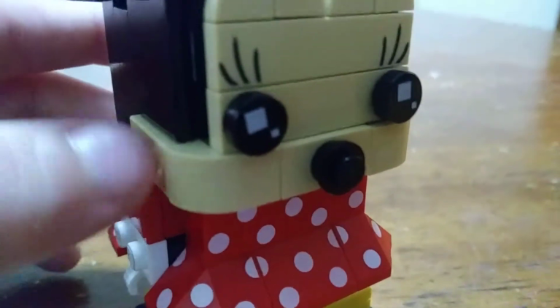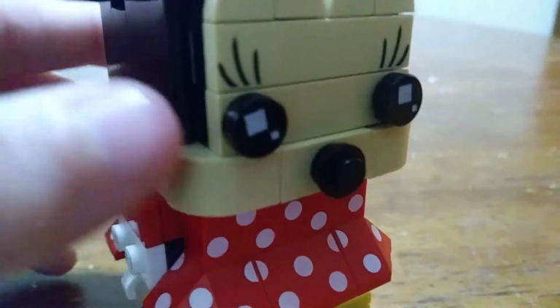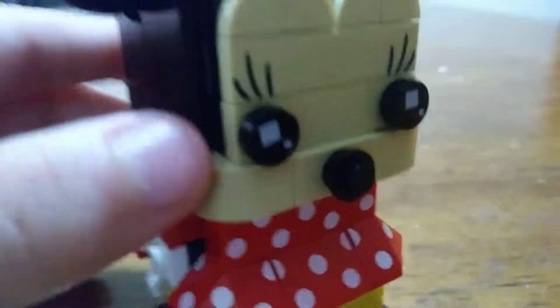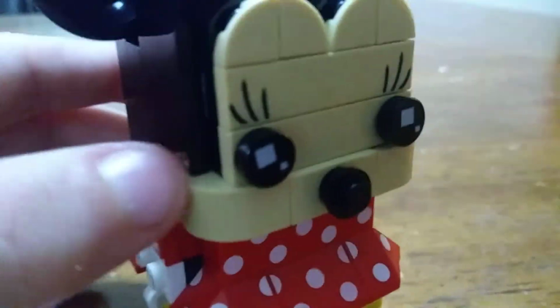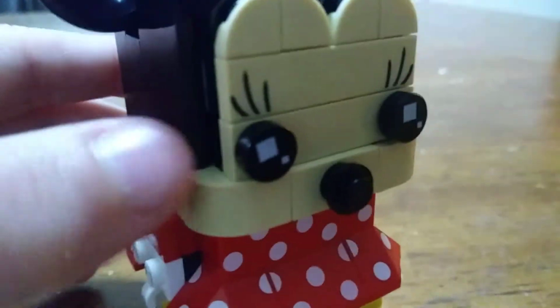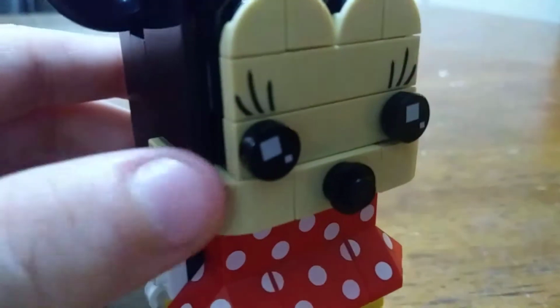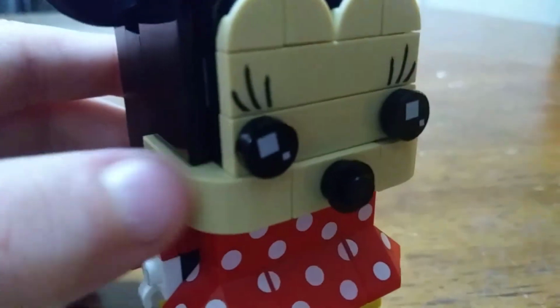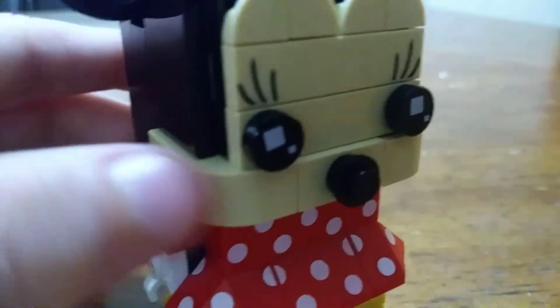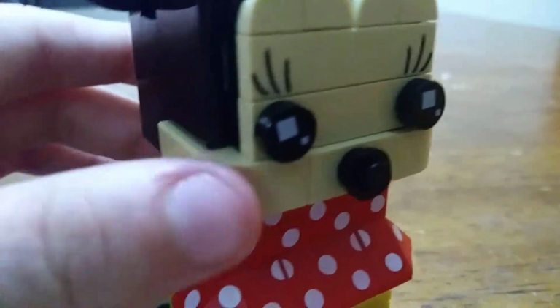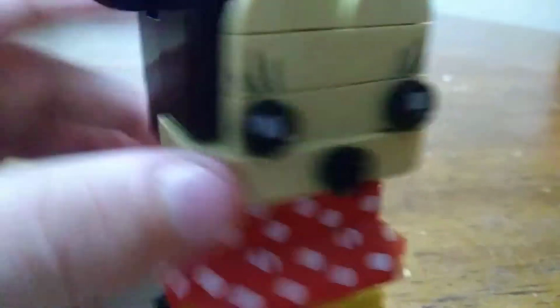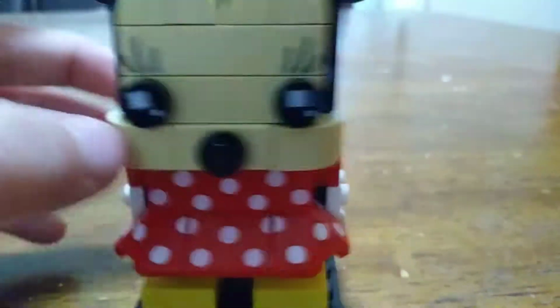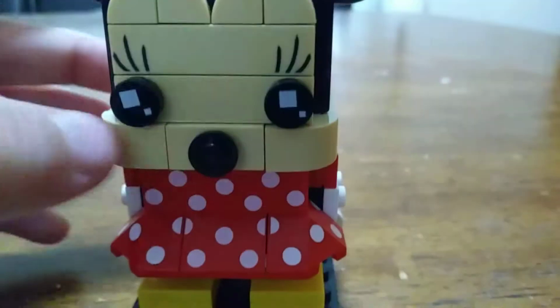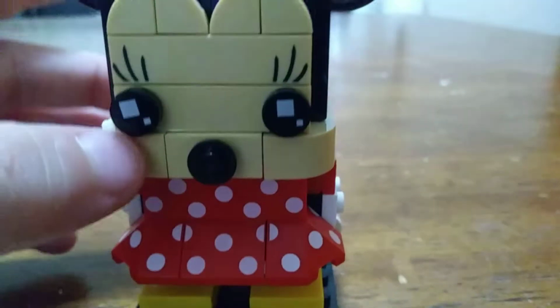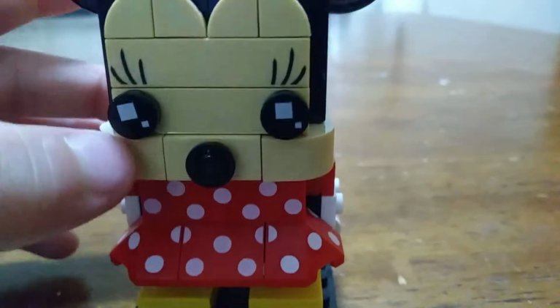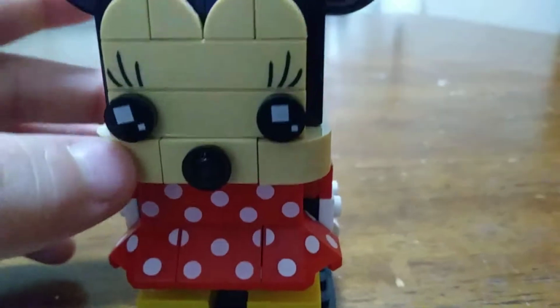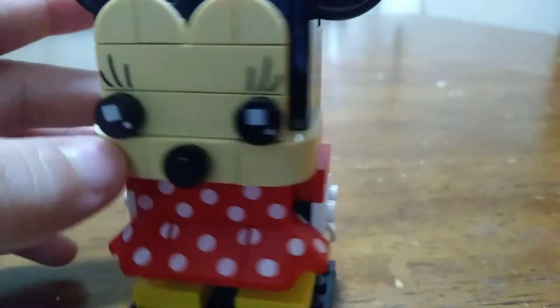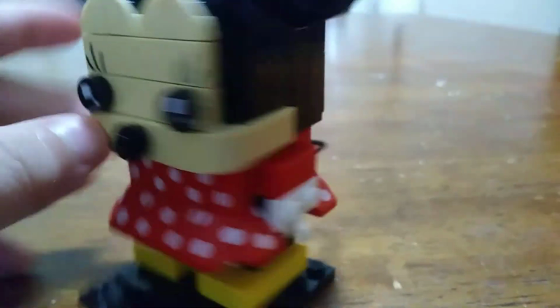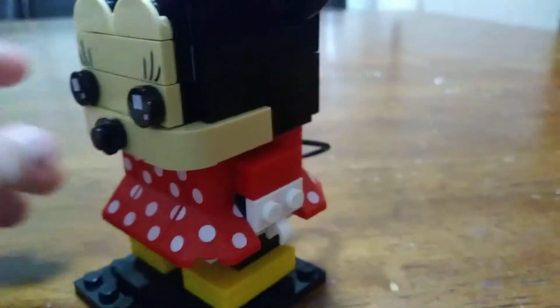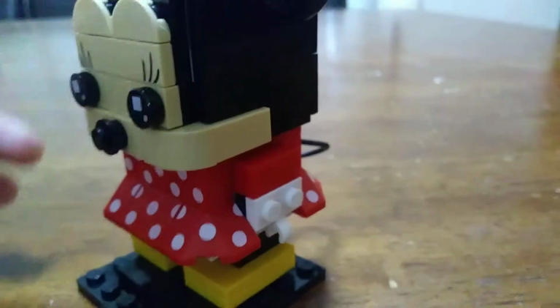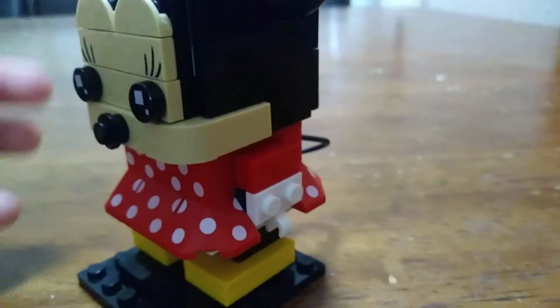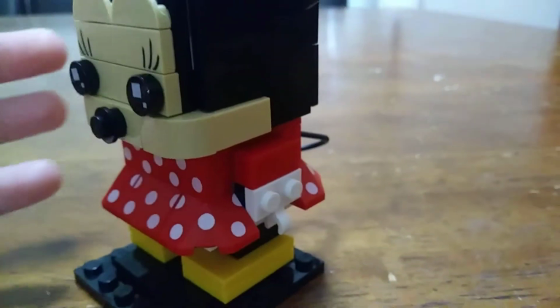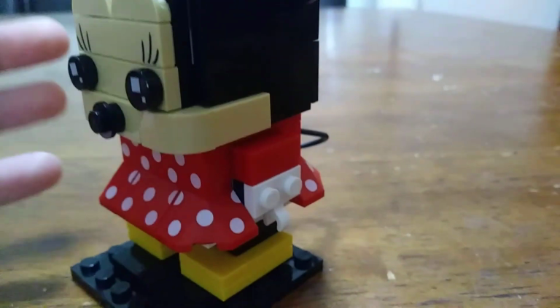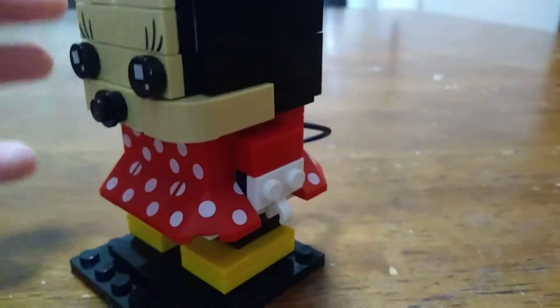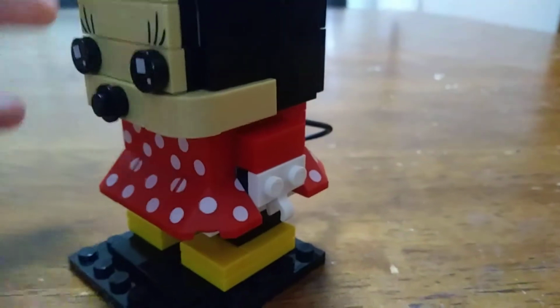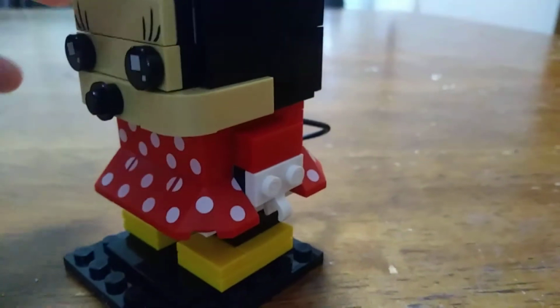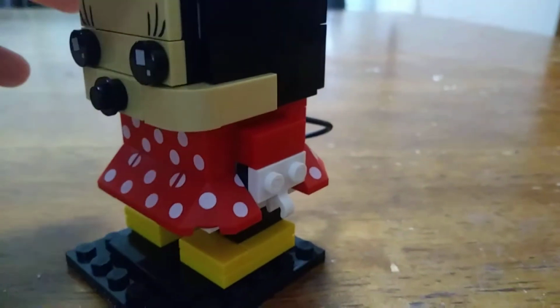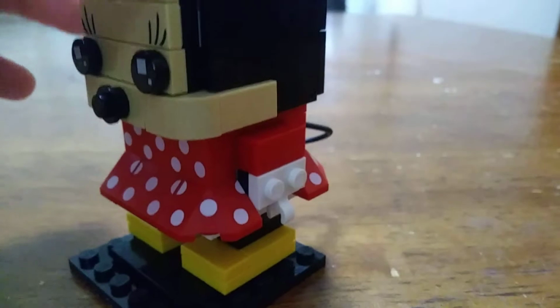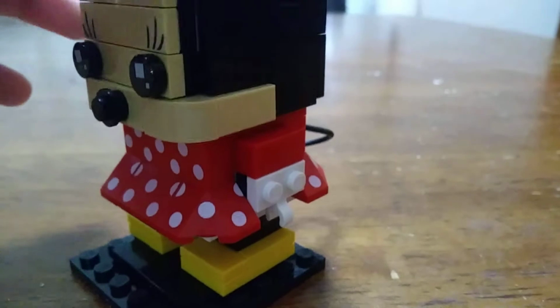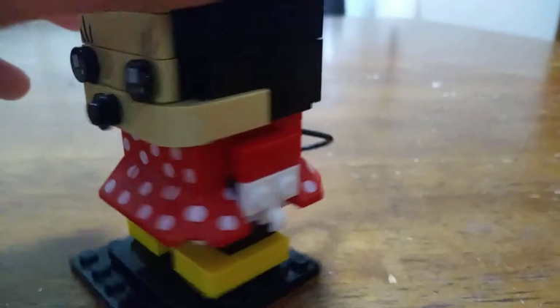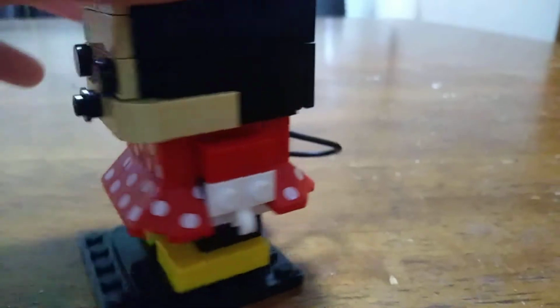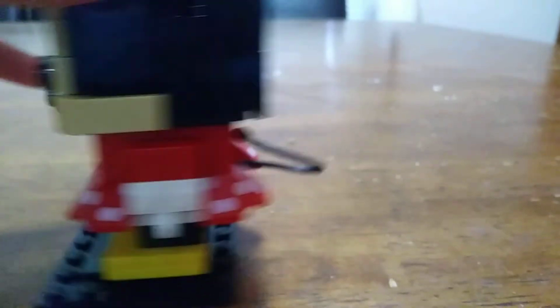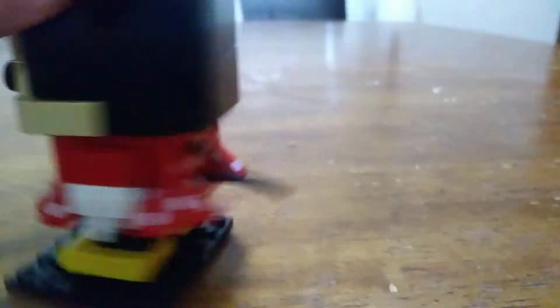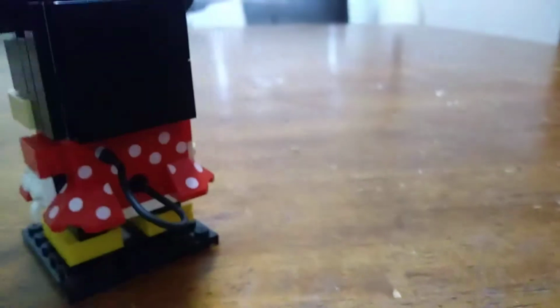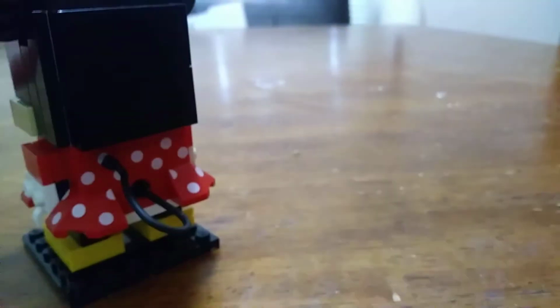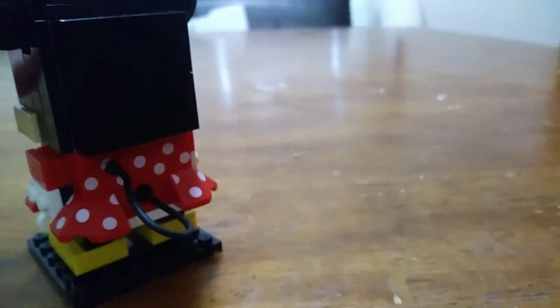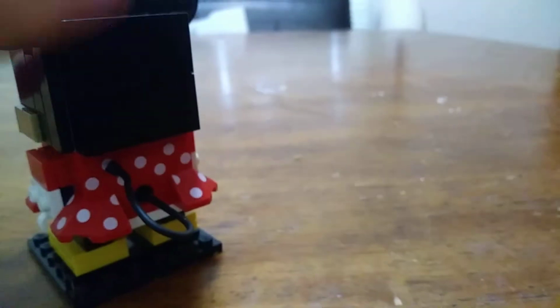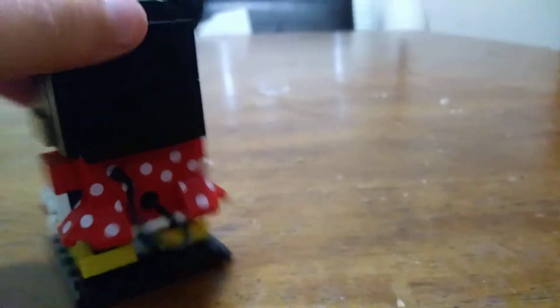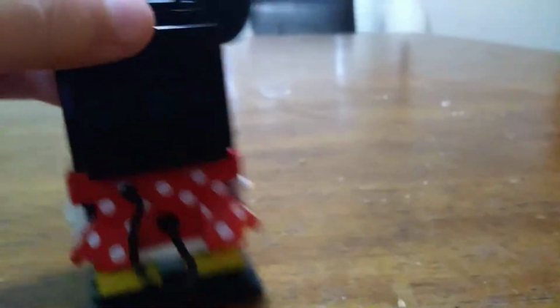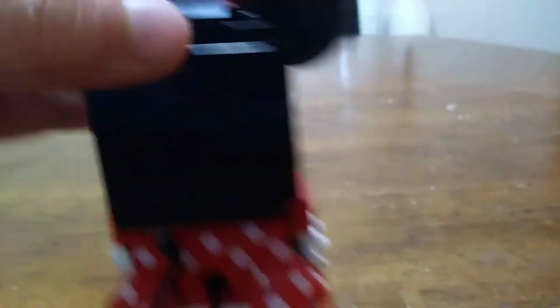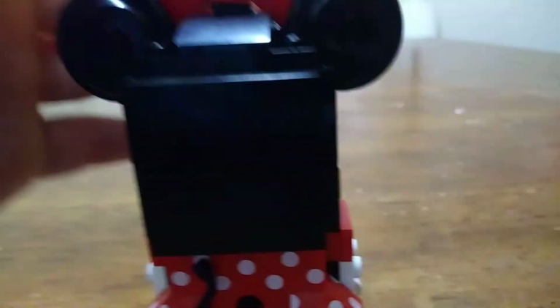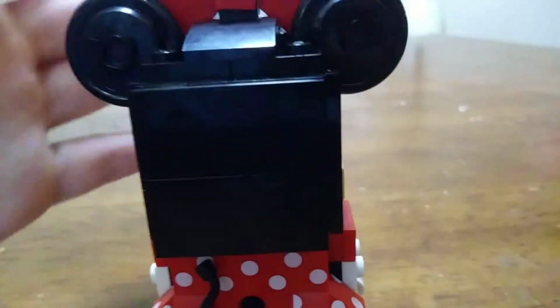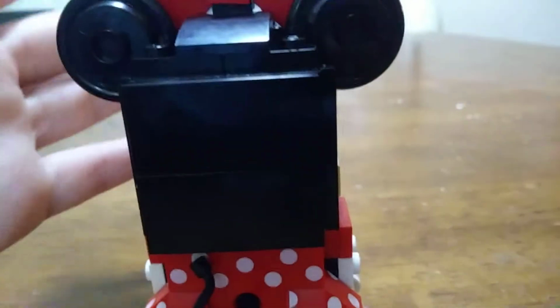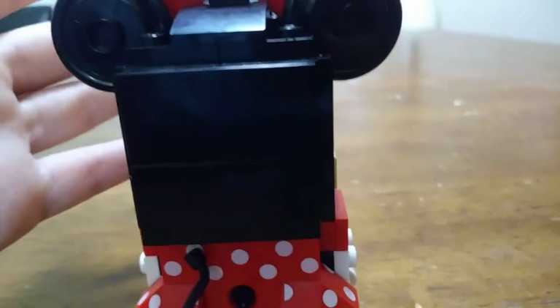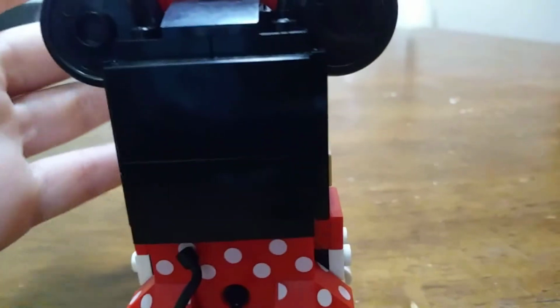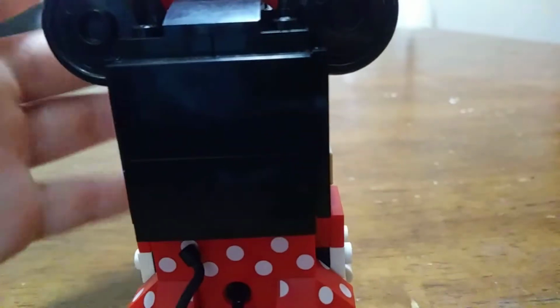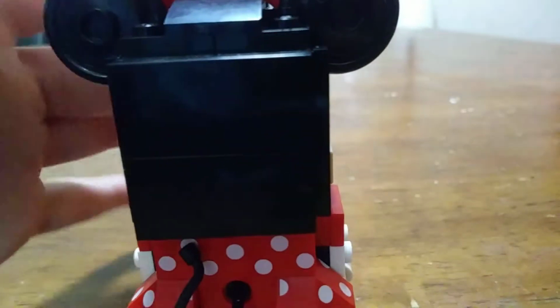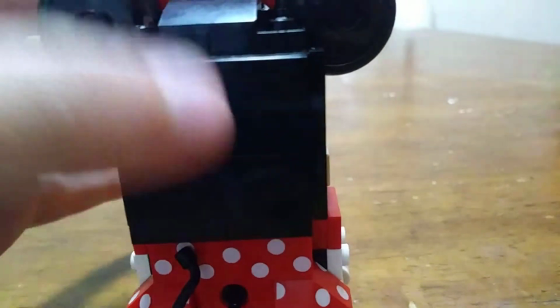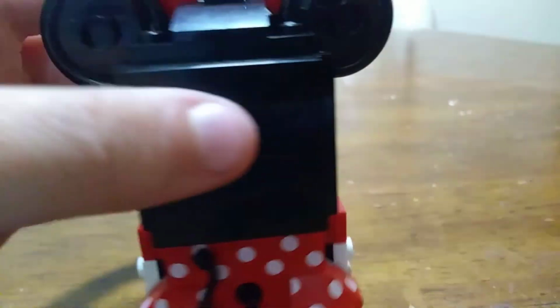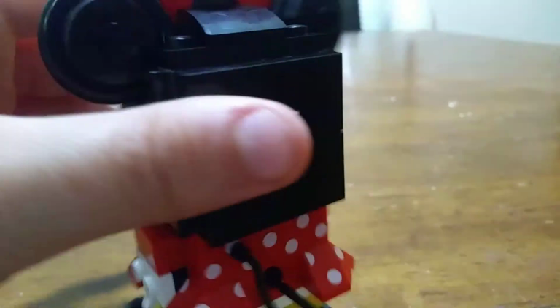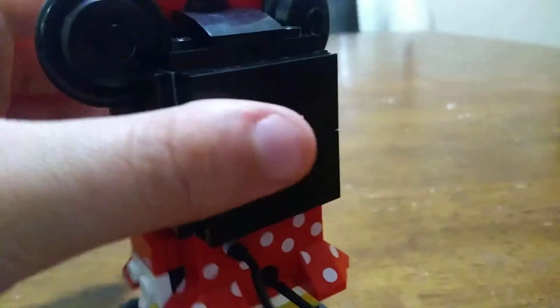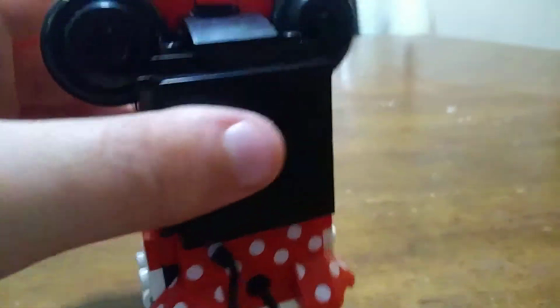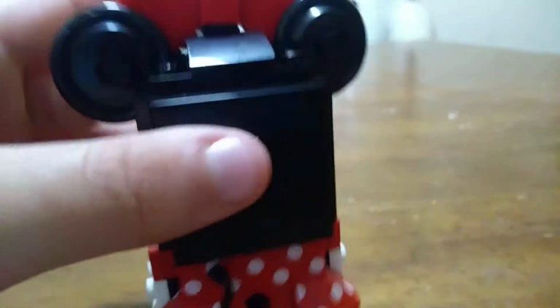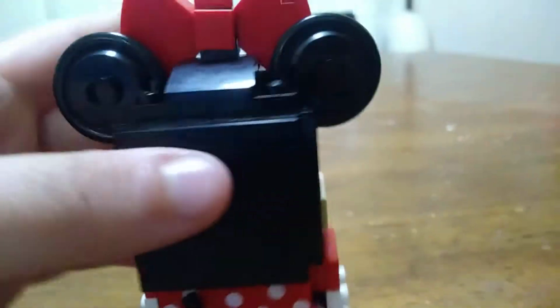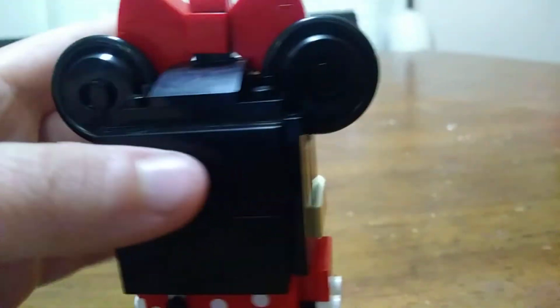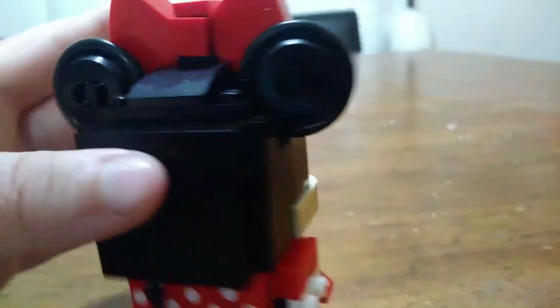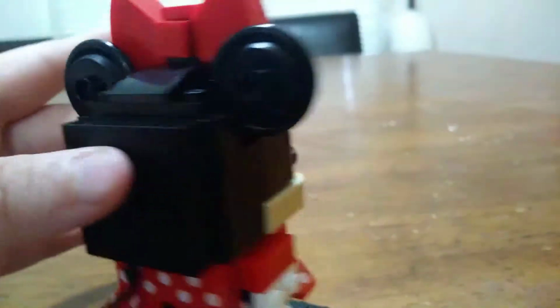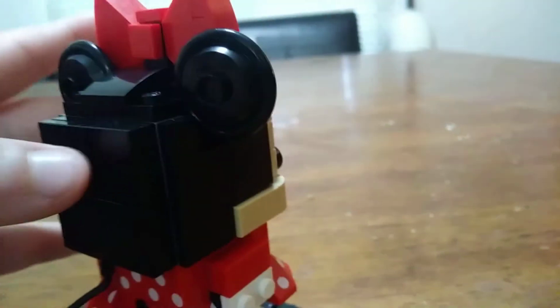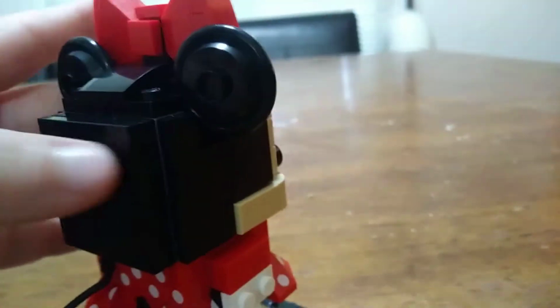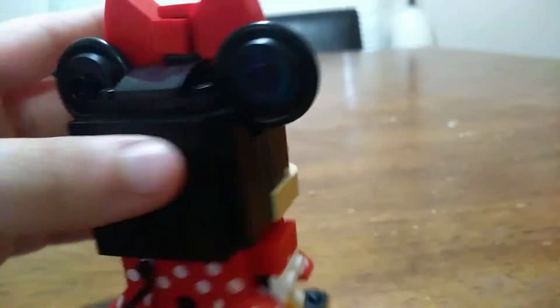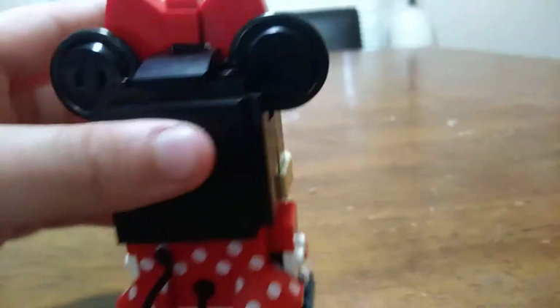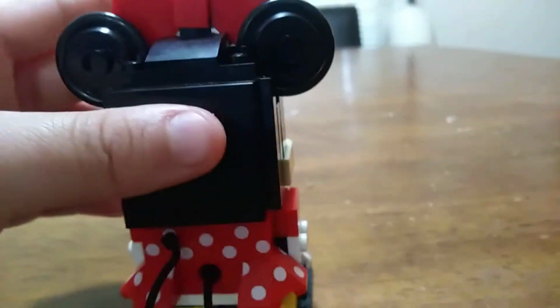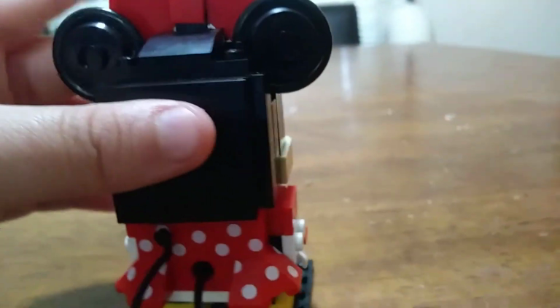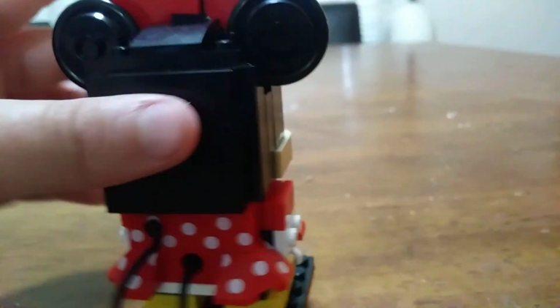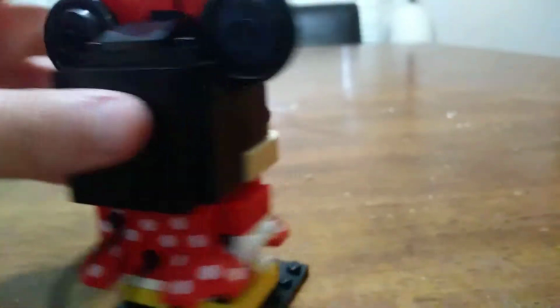They use this type of piece to make her cheeks a little bit chubbier. The back of her head is smooth.